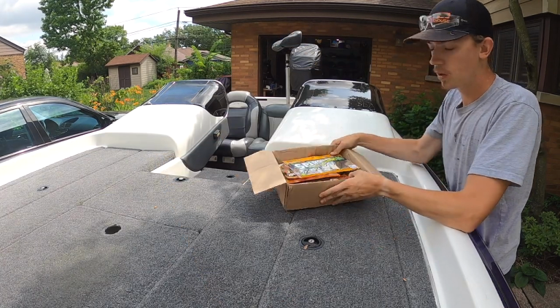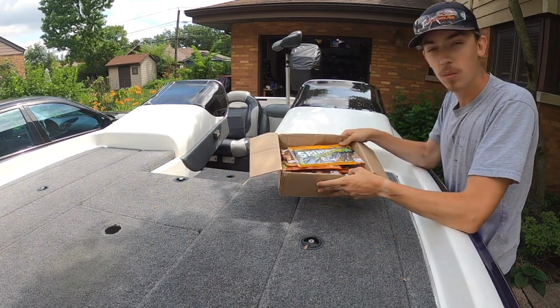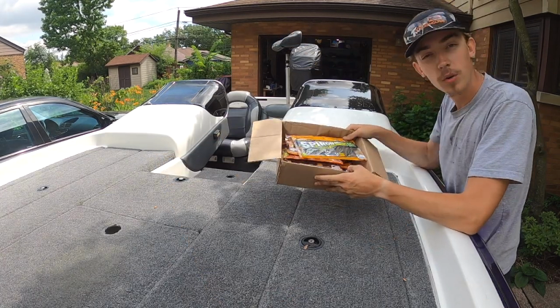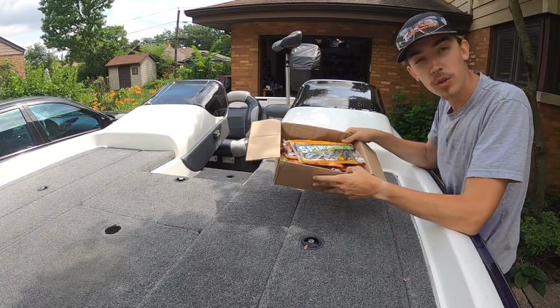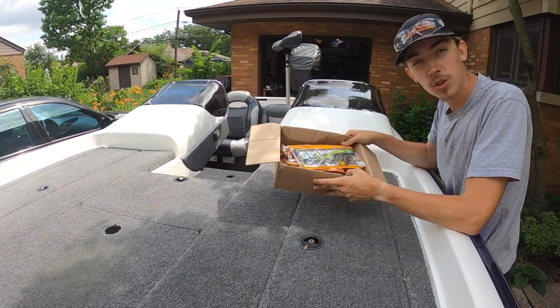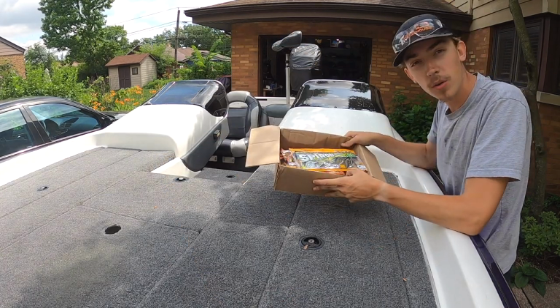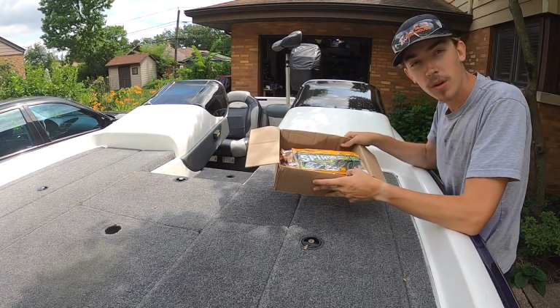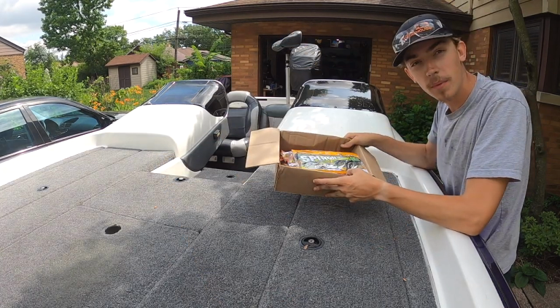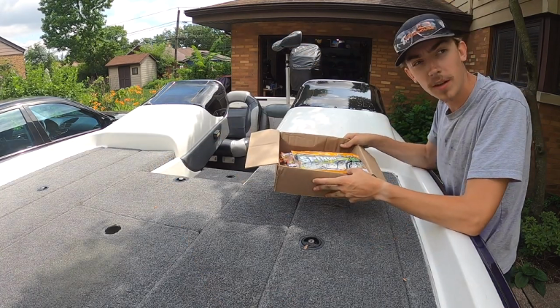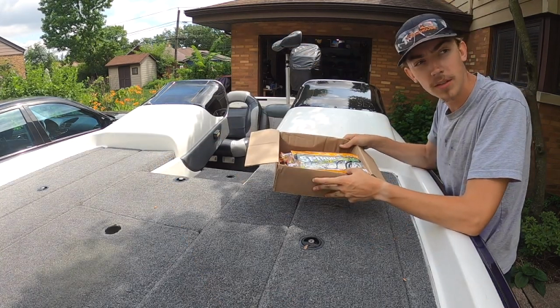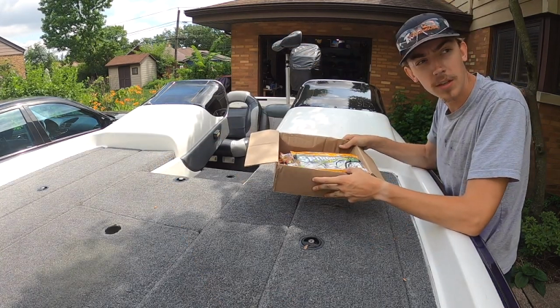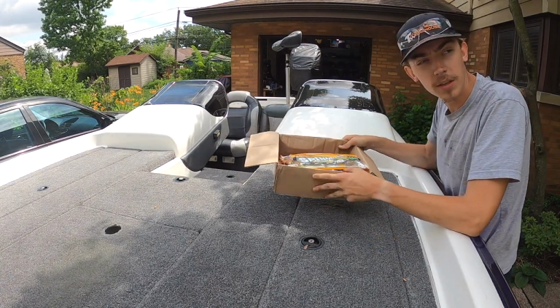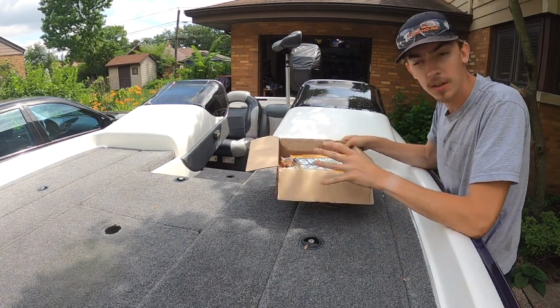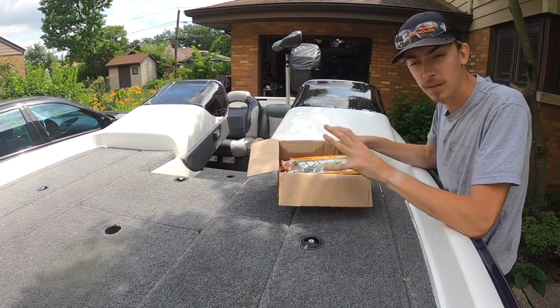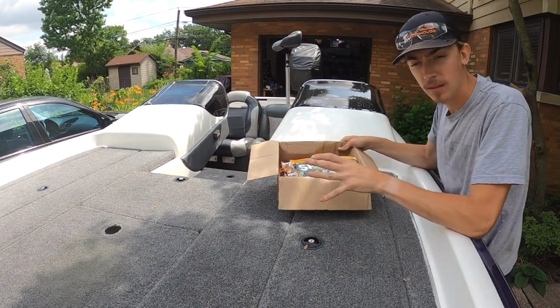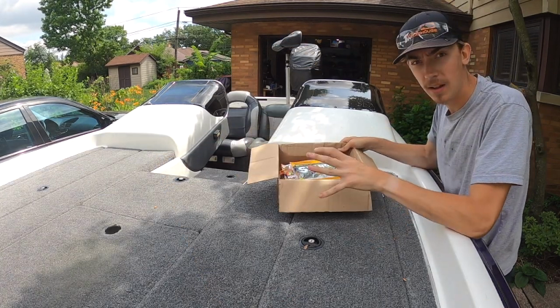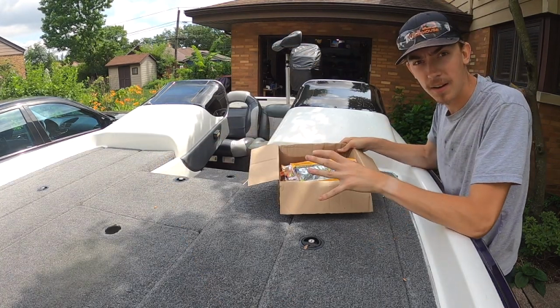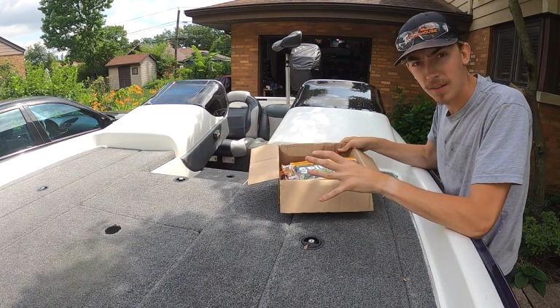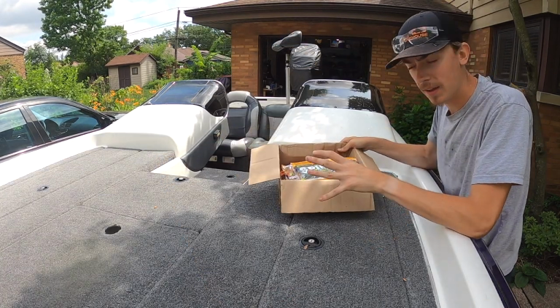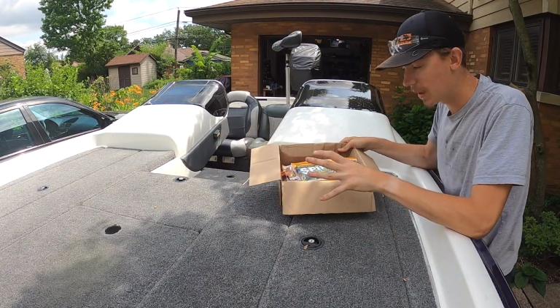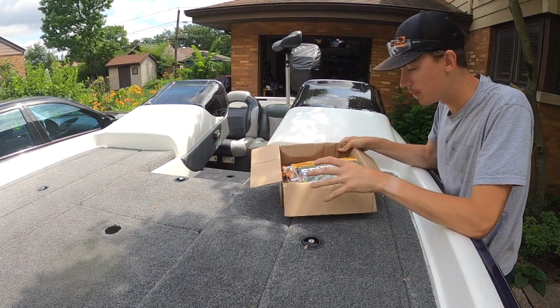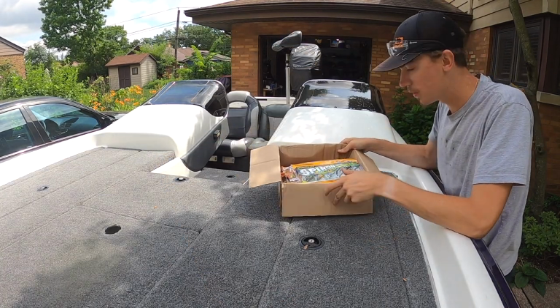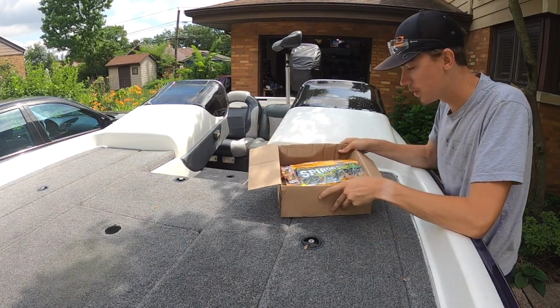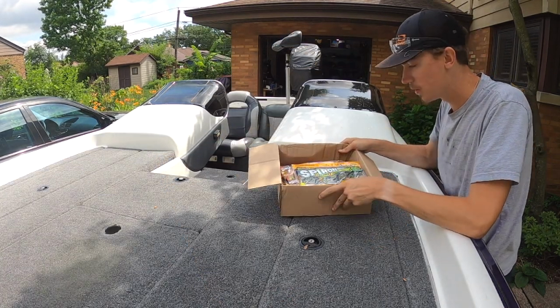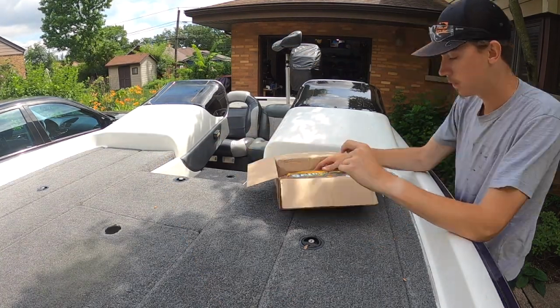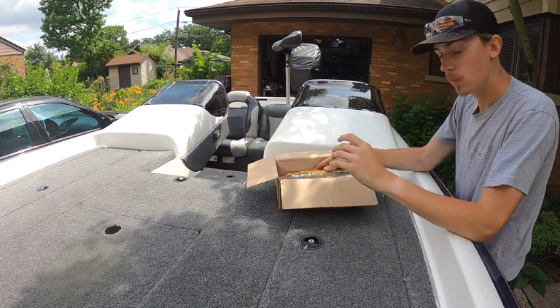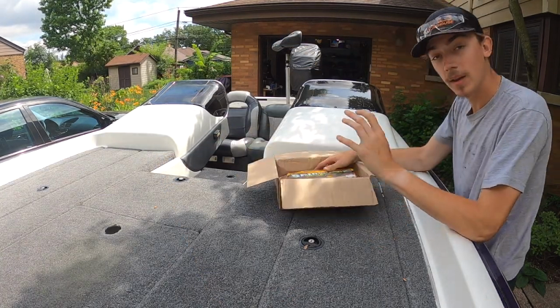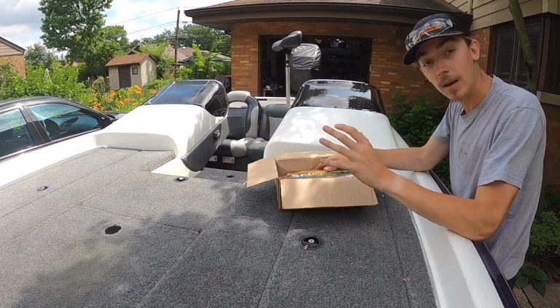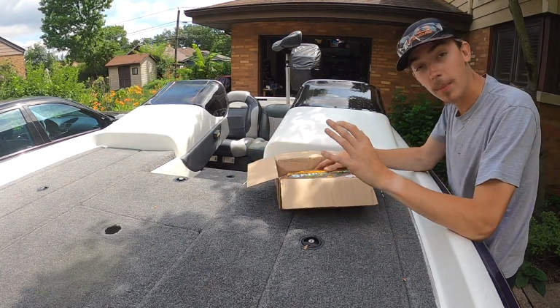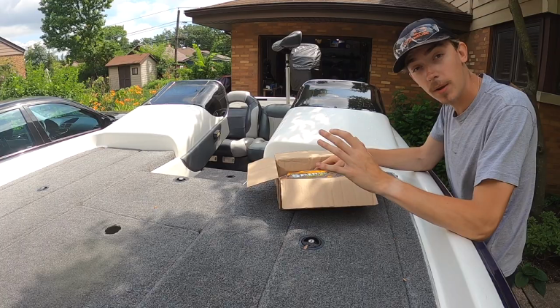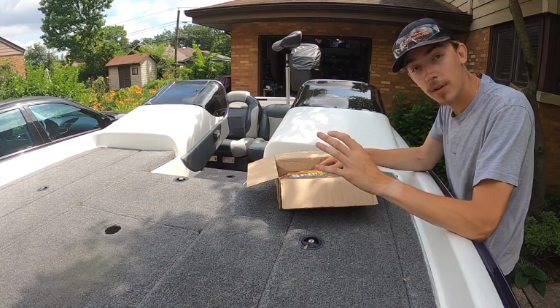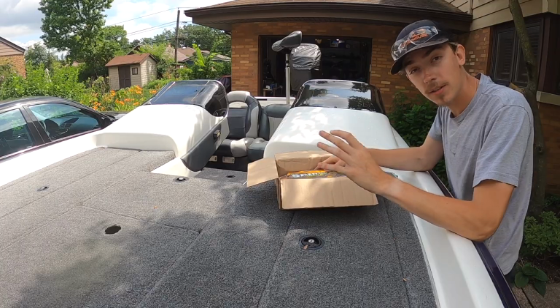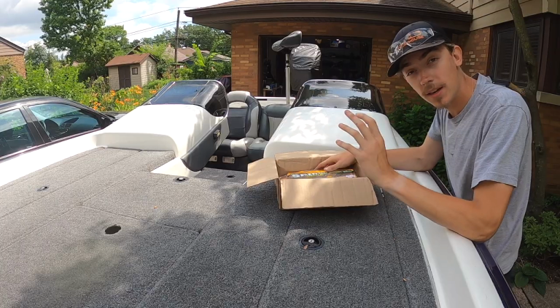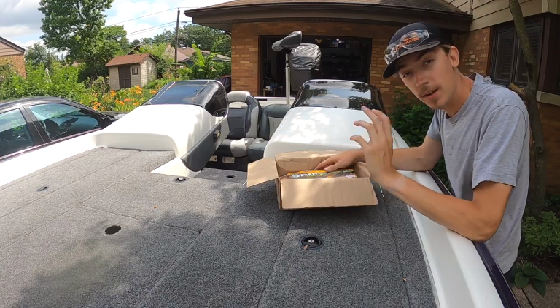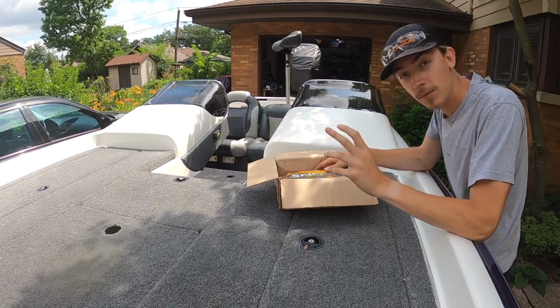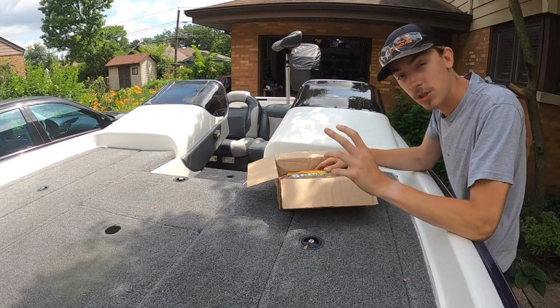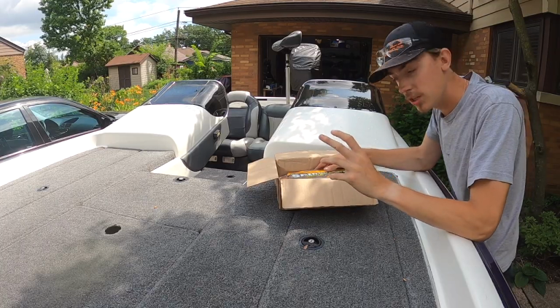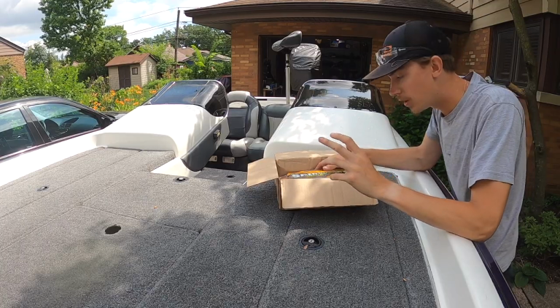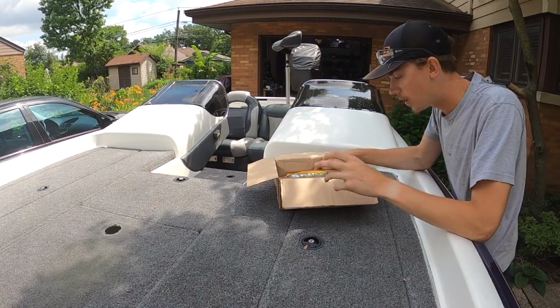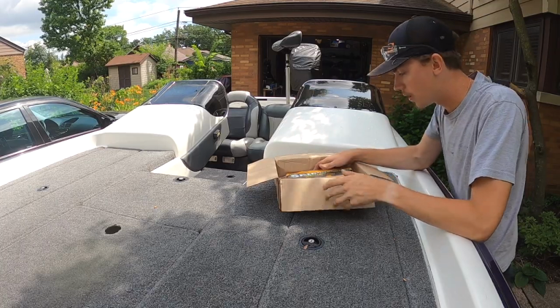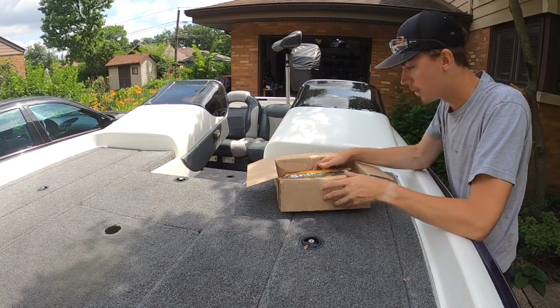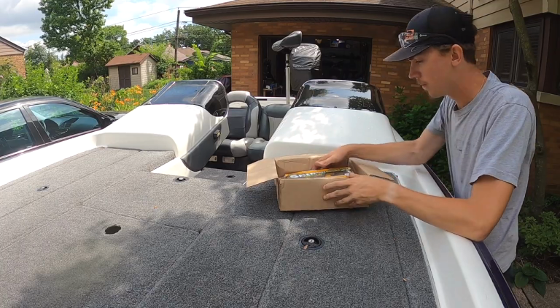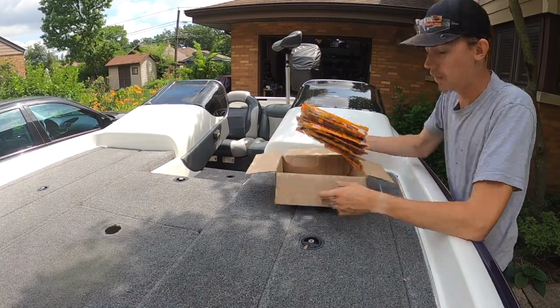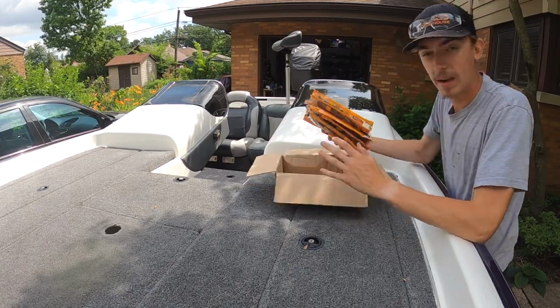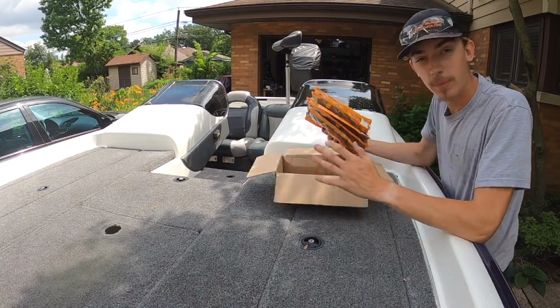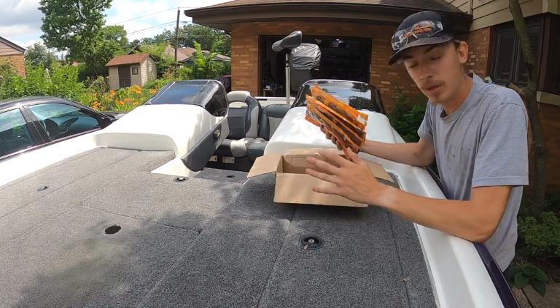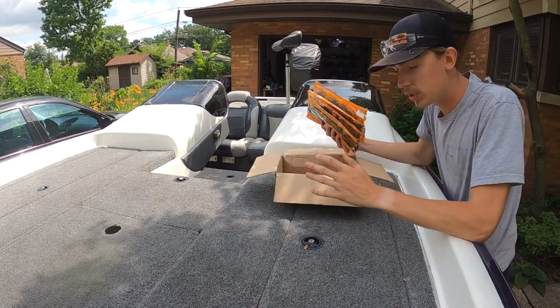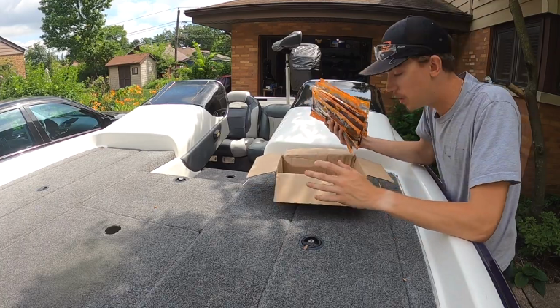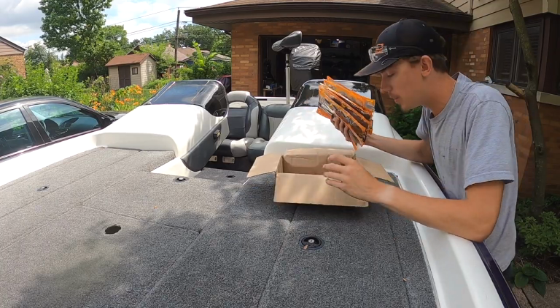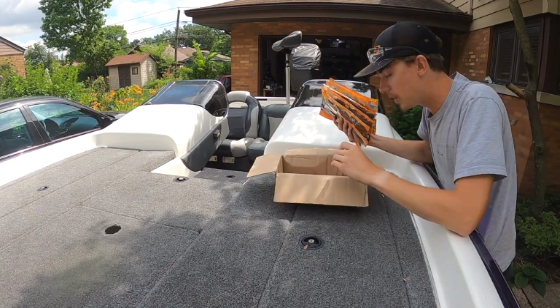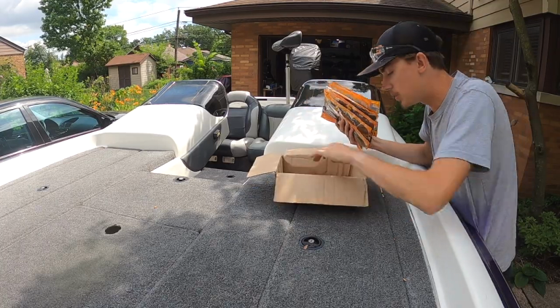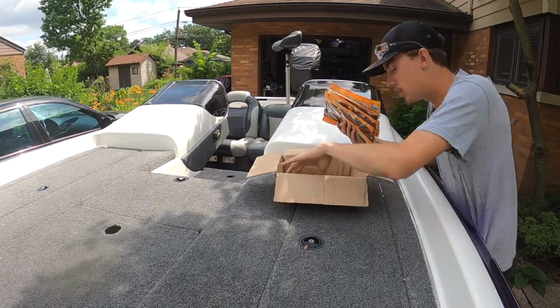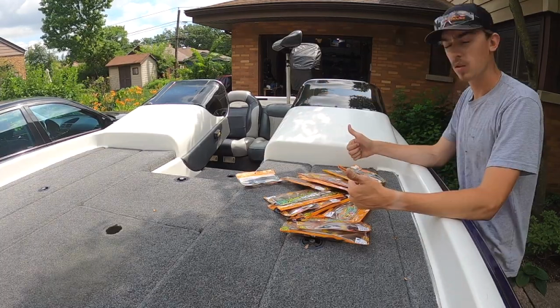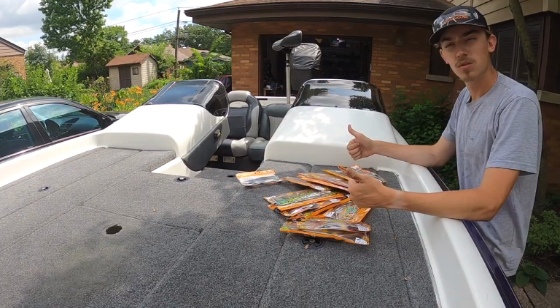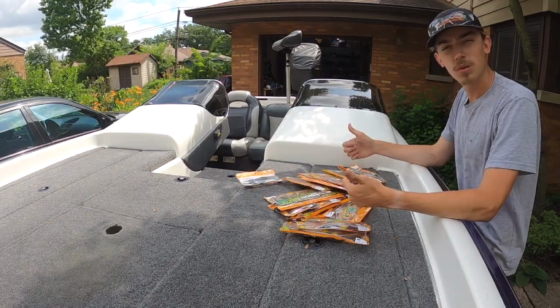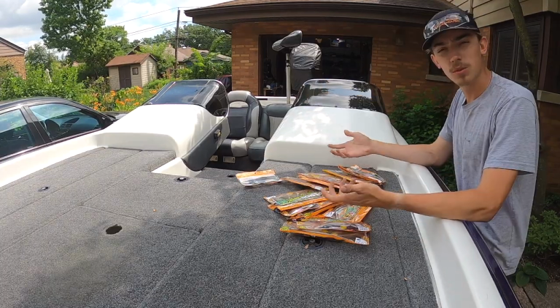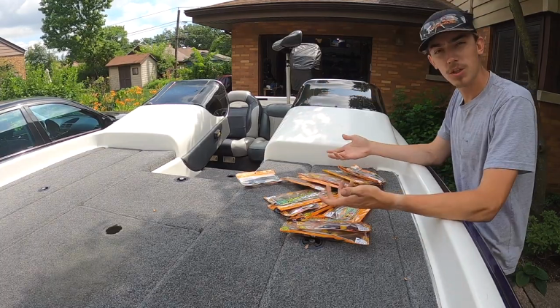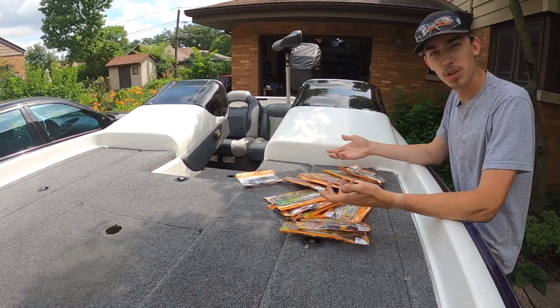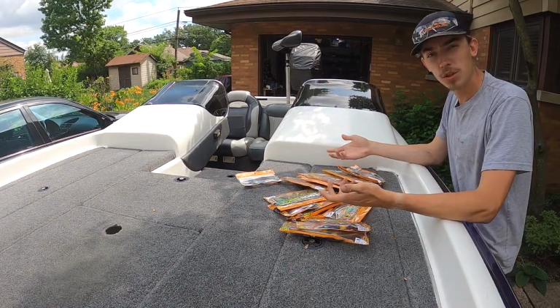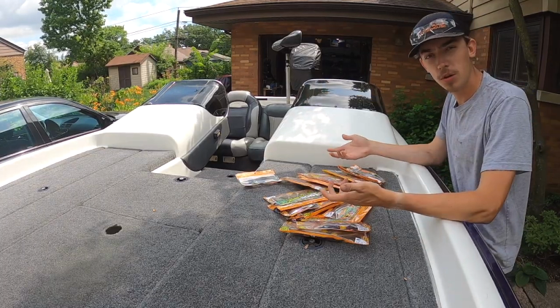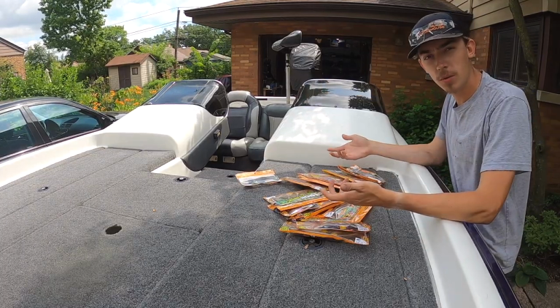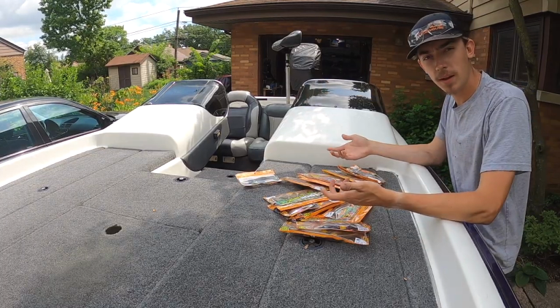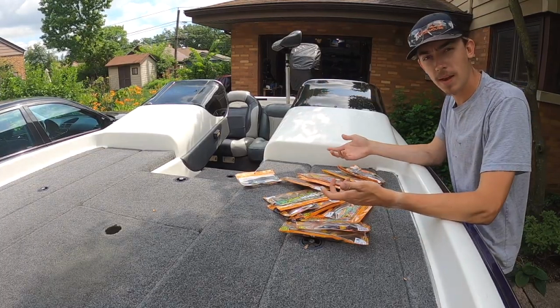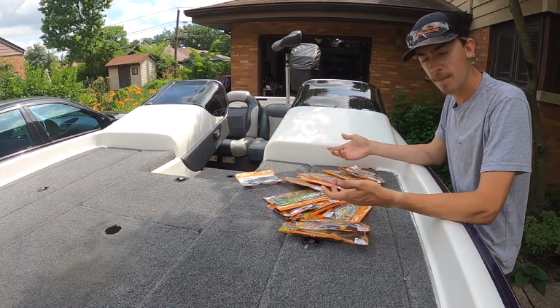We're doing a short unboxing here — not on the Gambler. We got a big order today from GCrack, a bunch of their baits, so I'm just here to show you what we got.